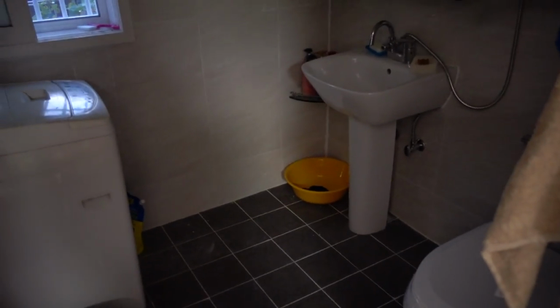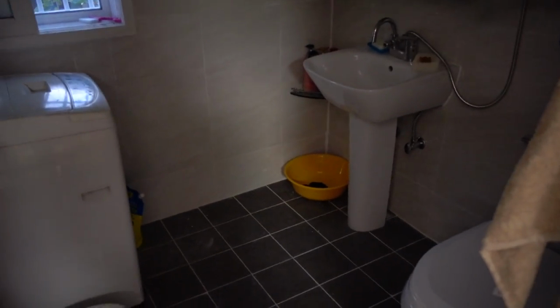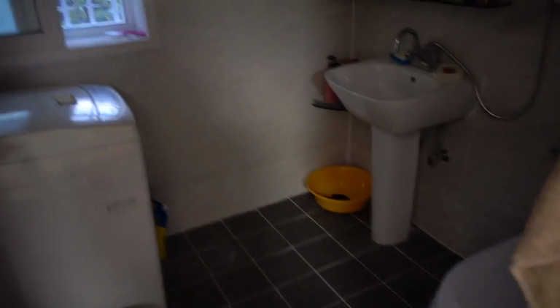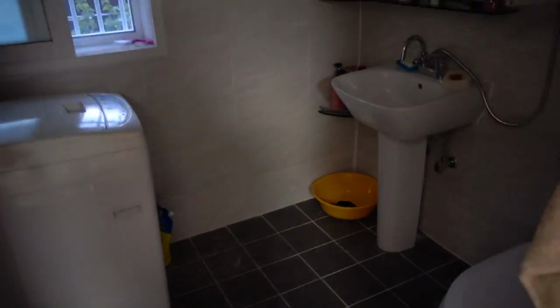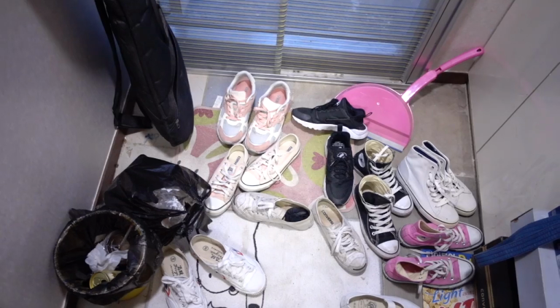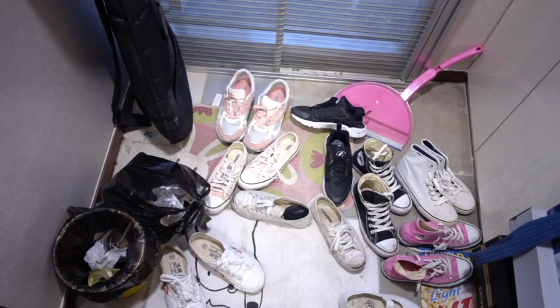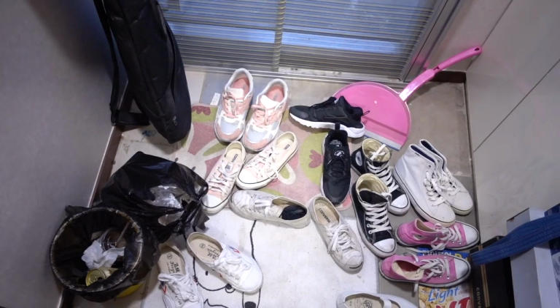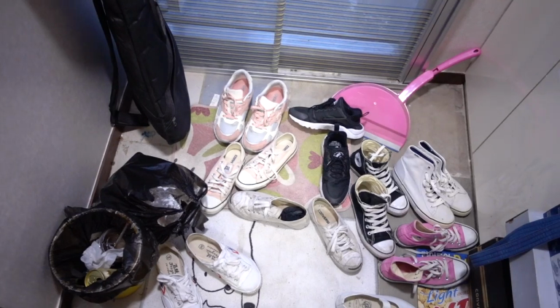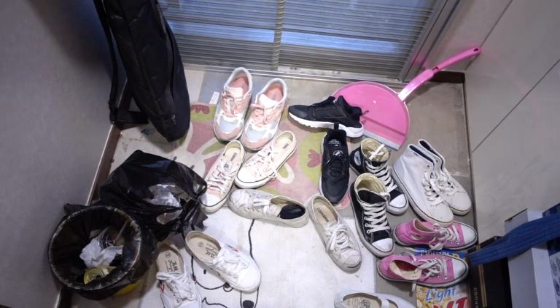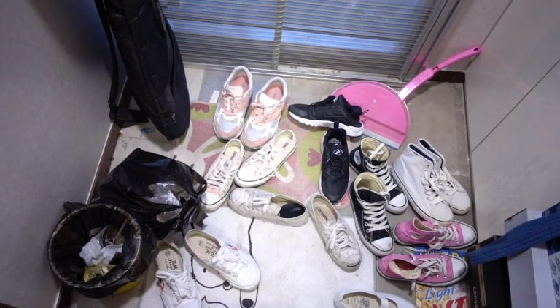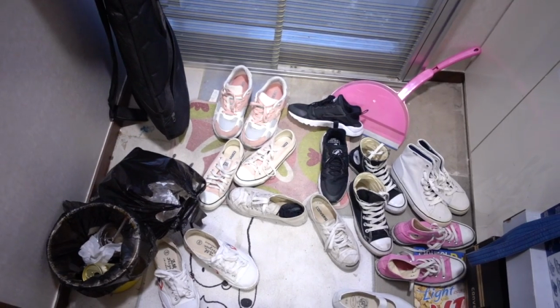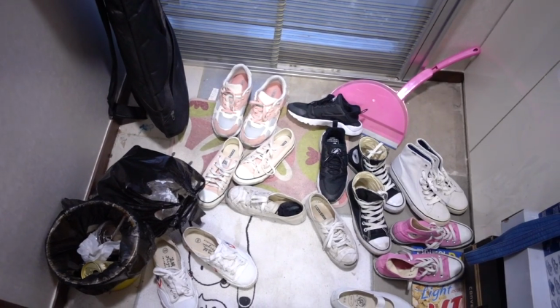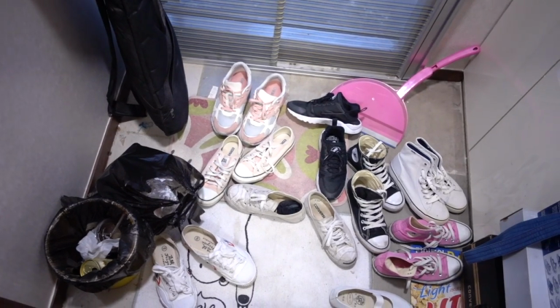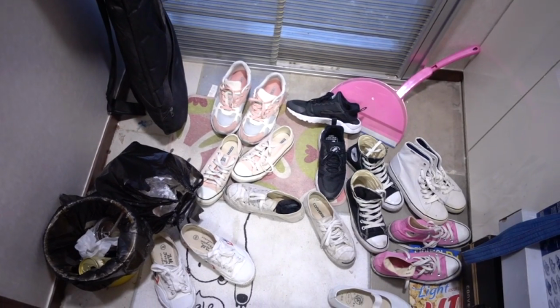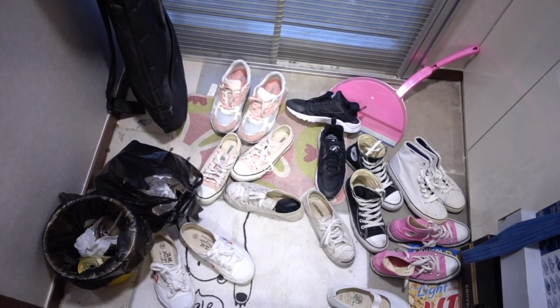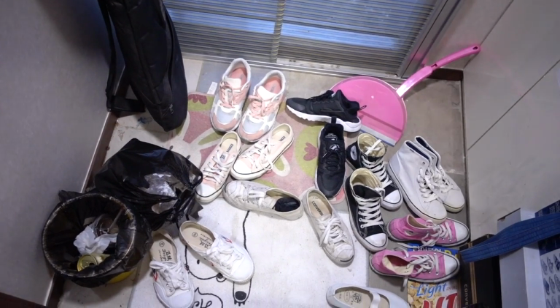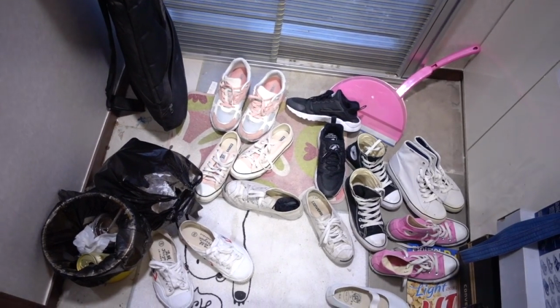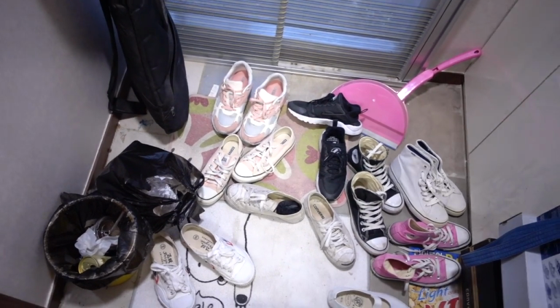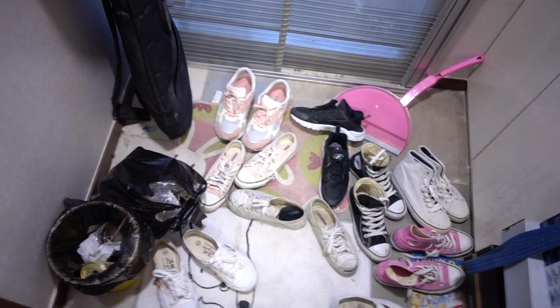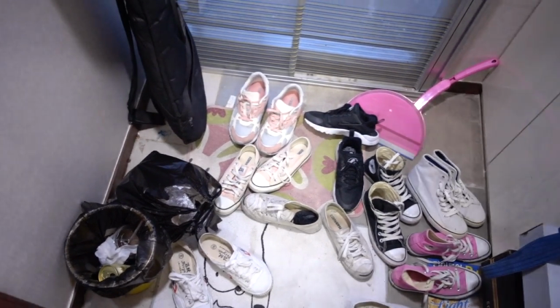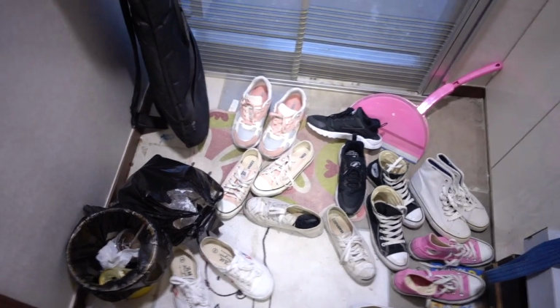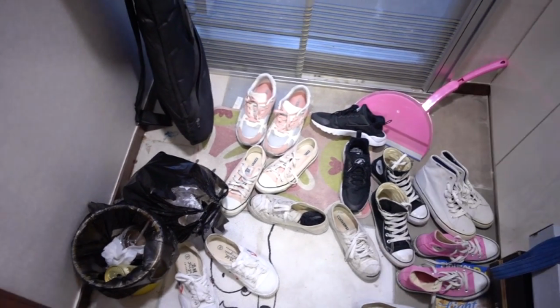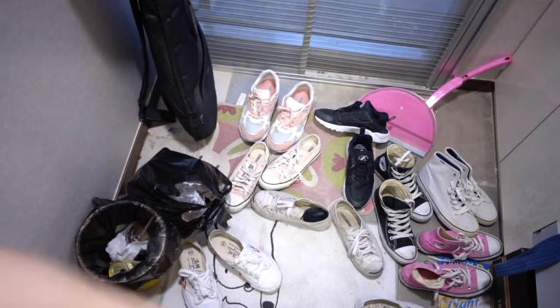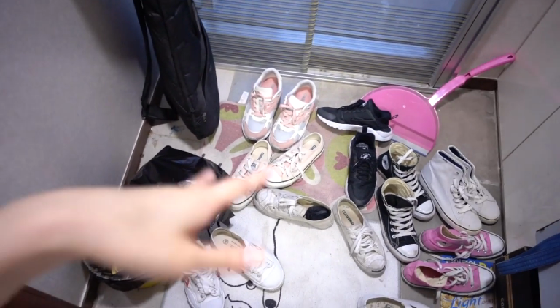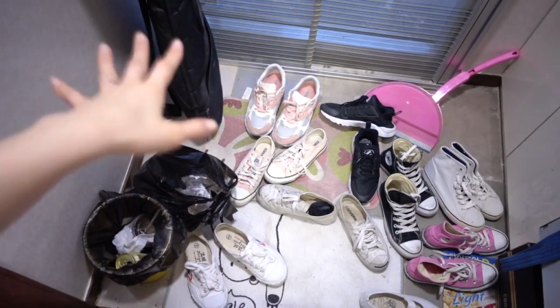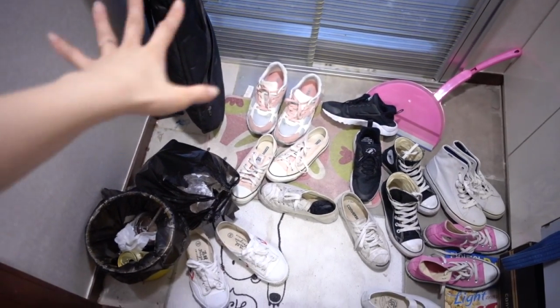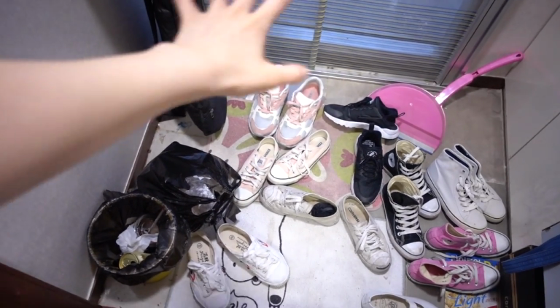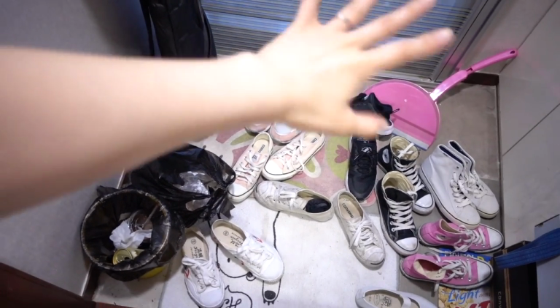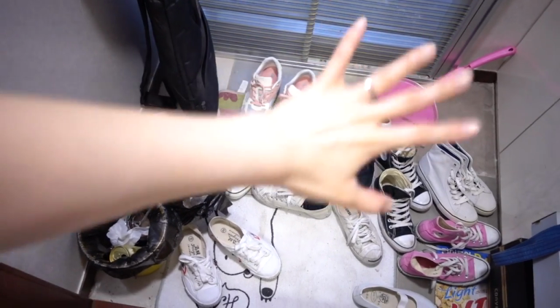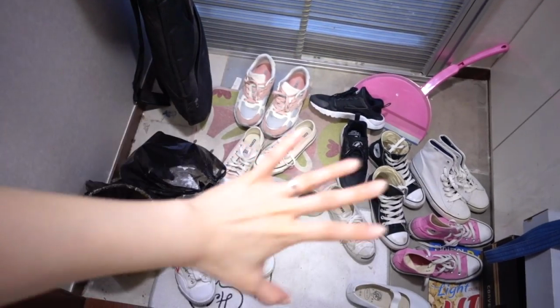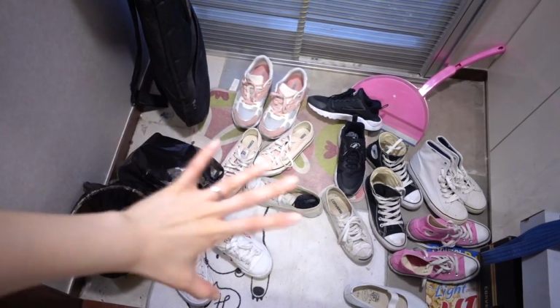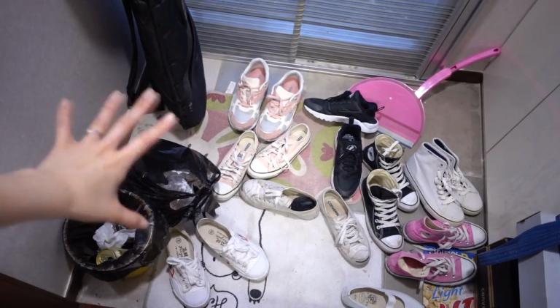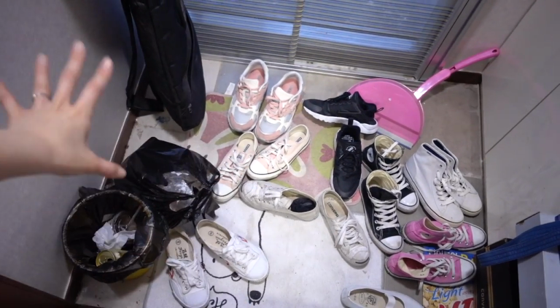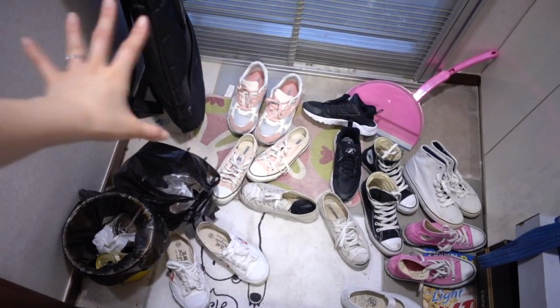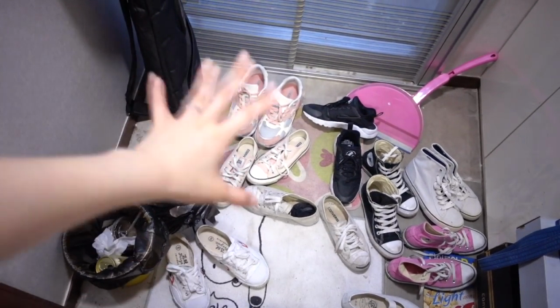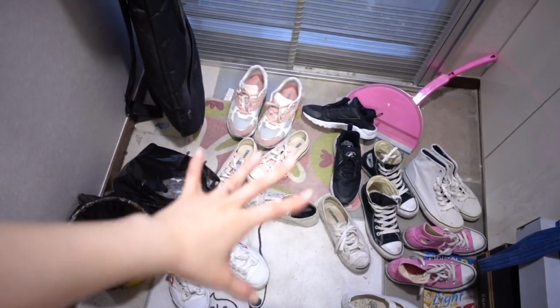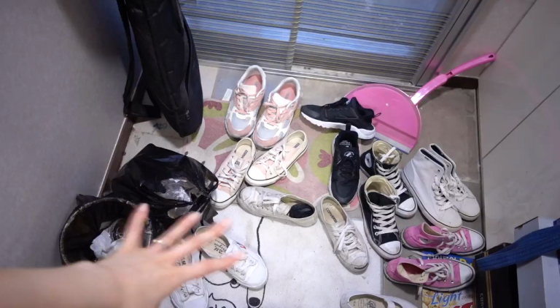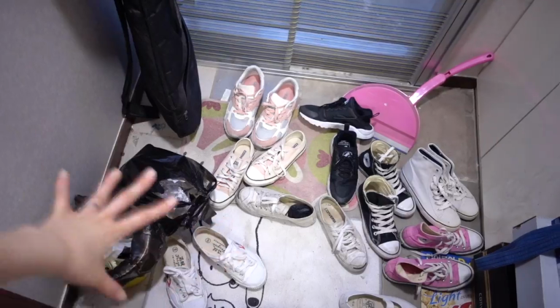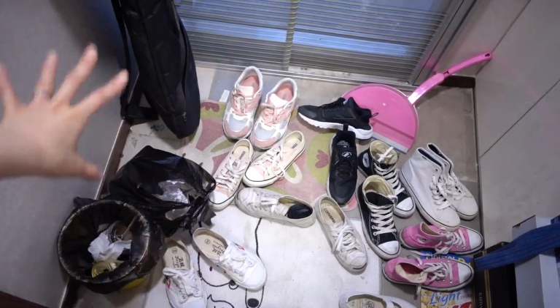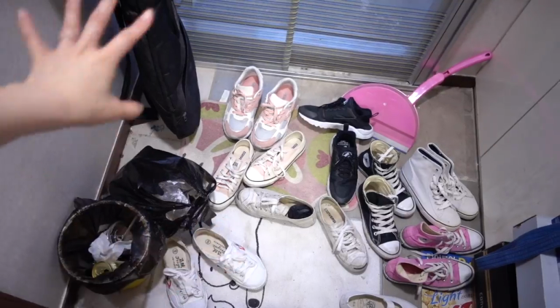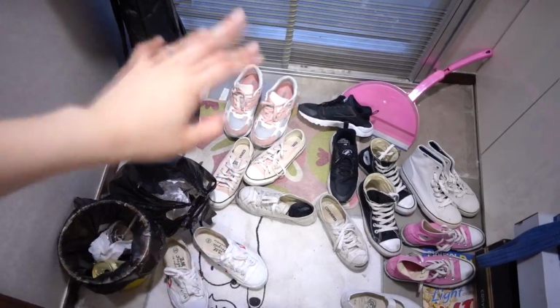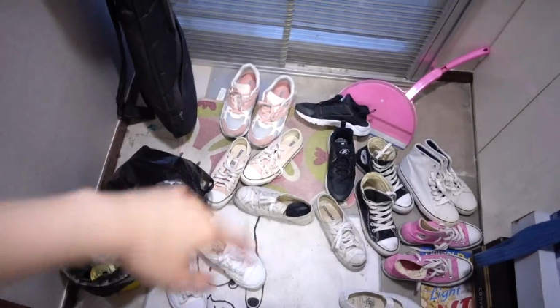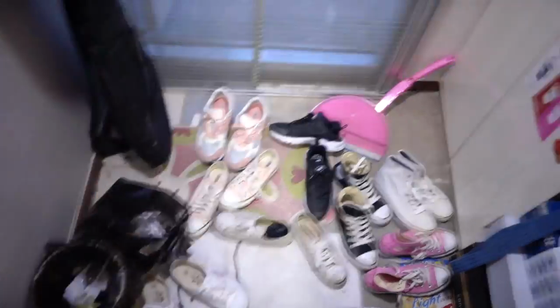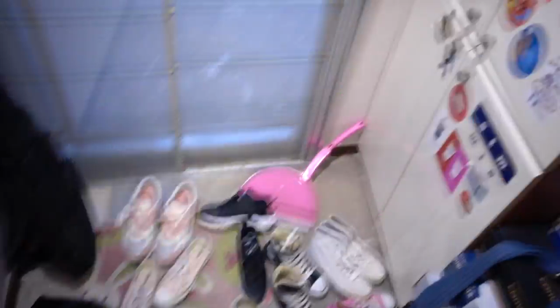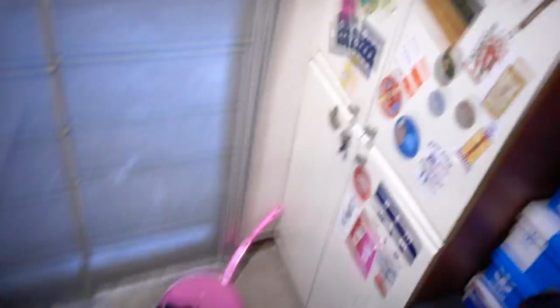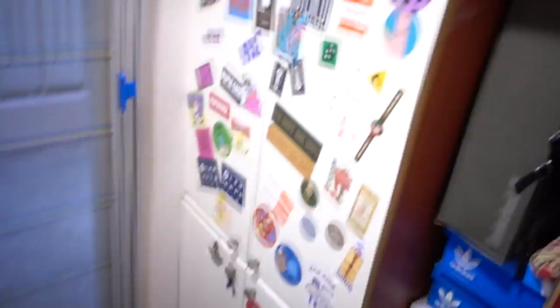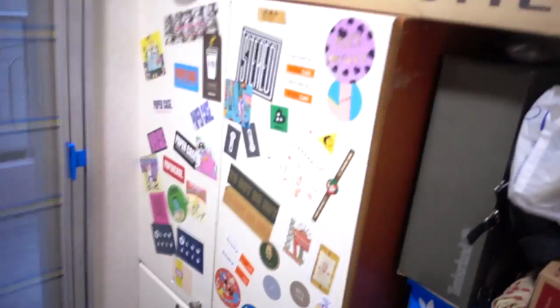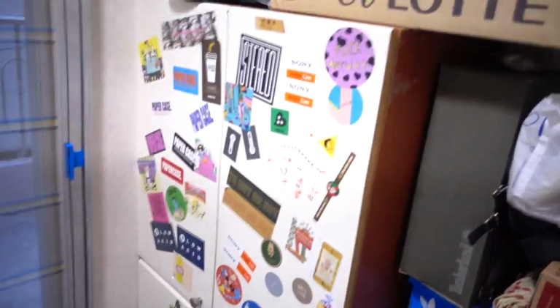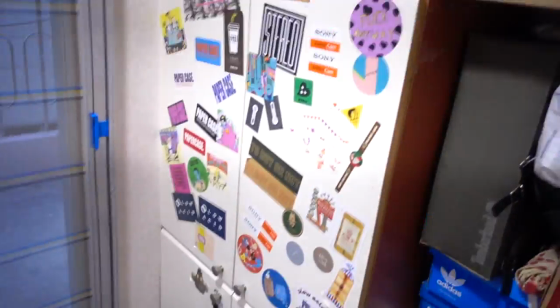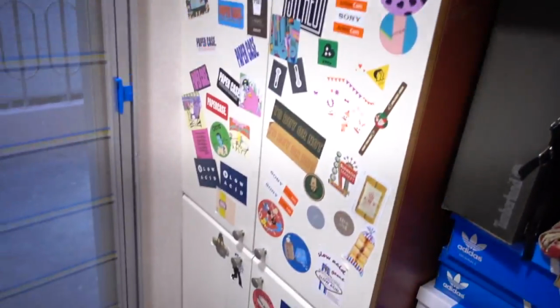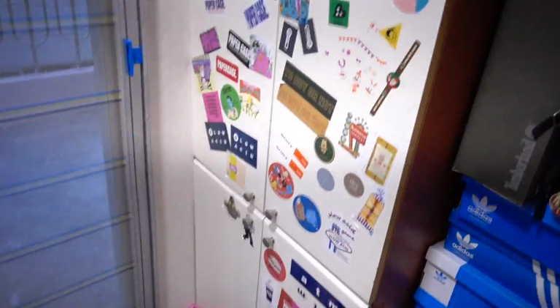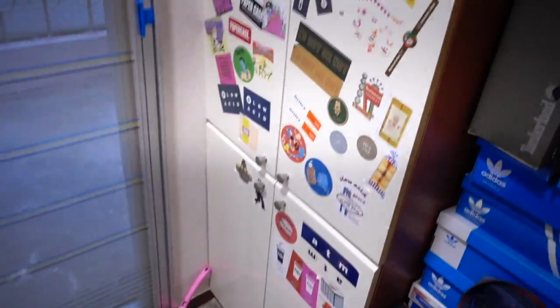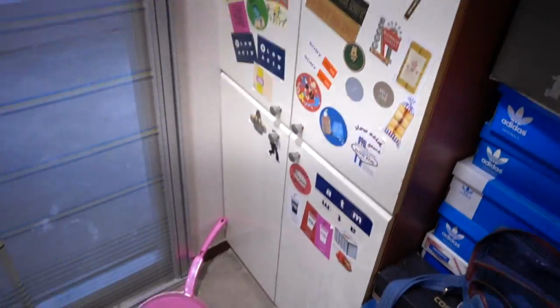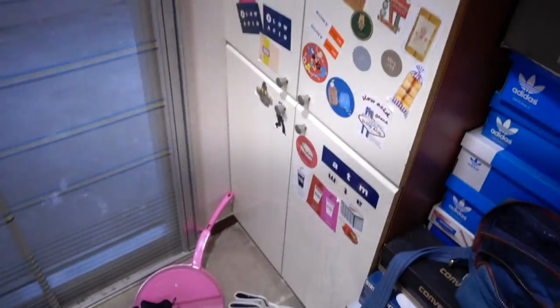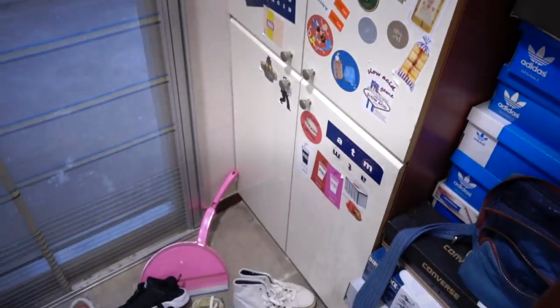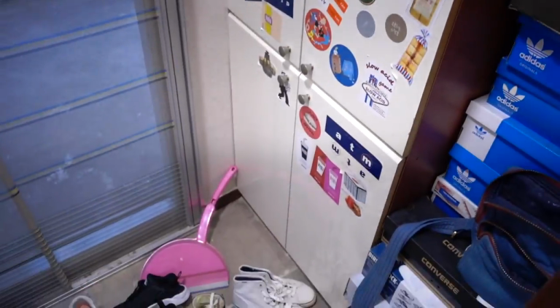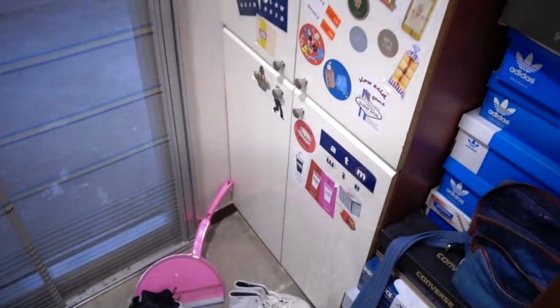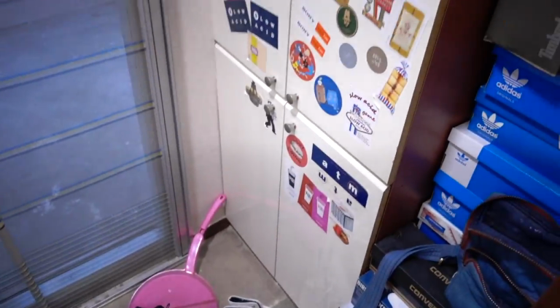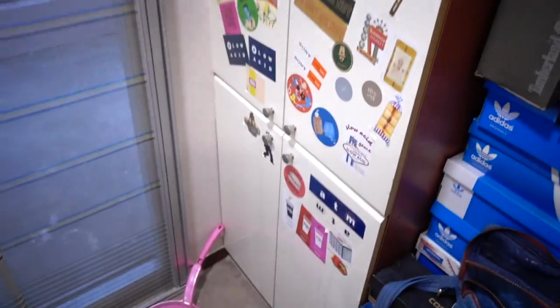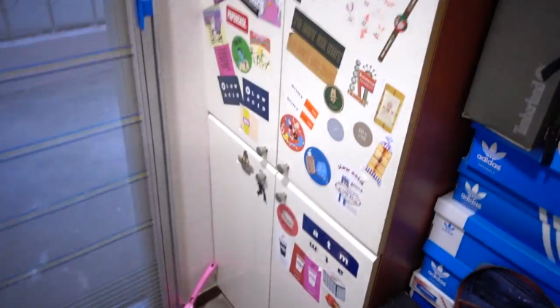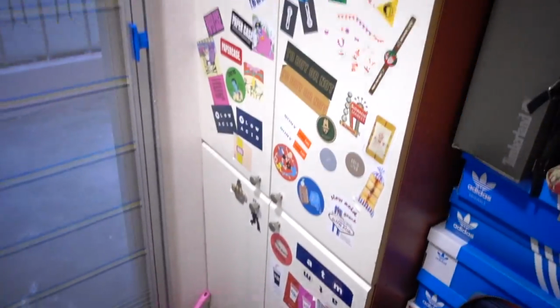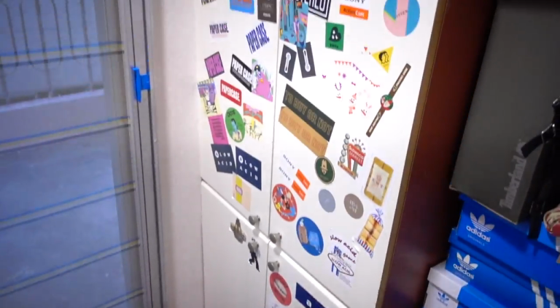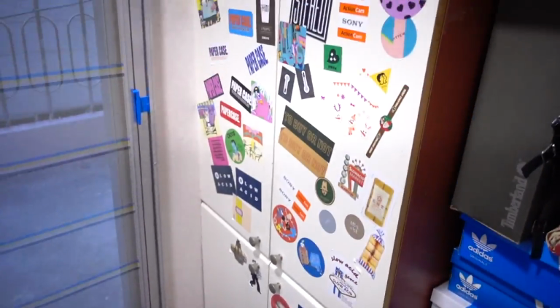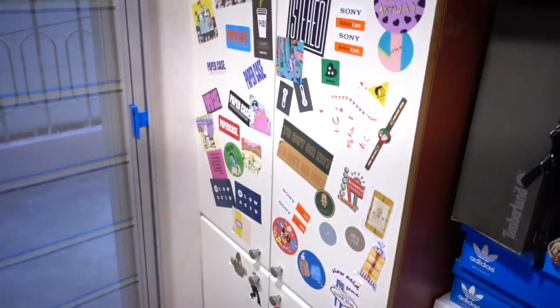So if you come to a Korean house, usually there's a shoe place — a shoe area at the entrance.